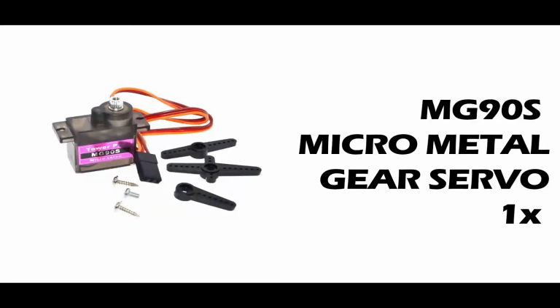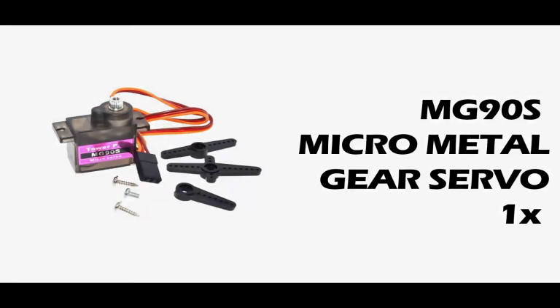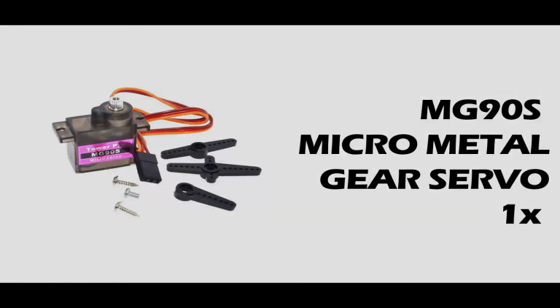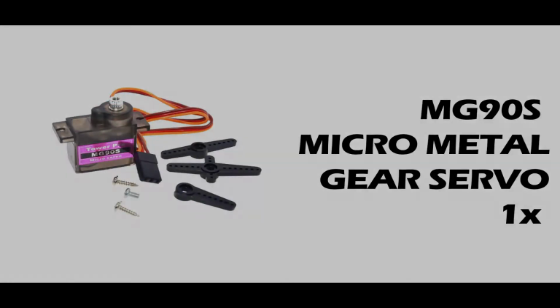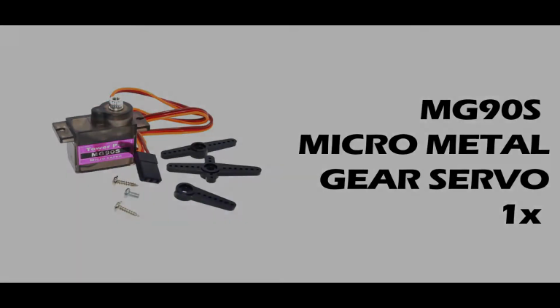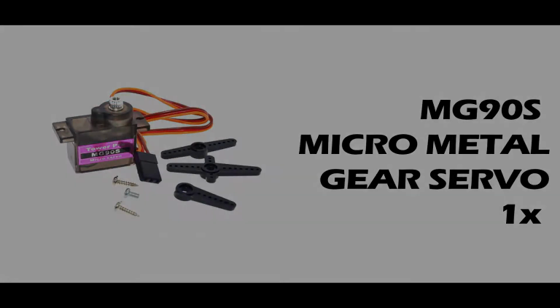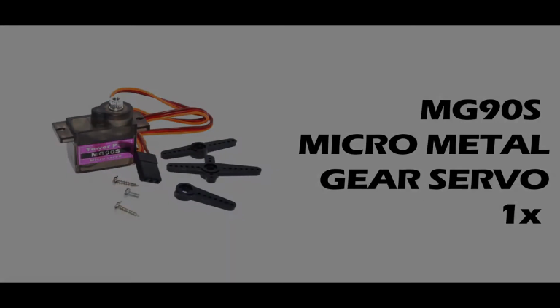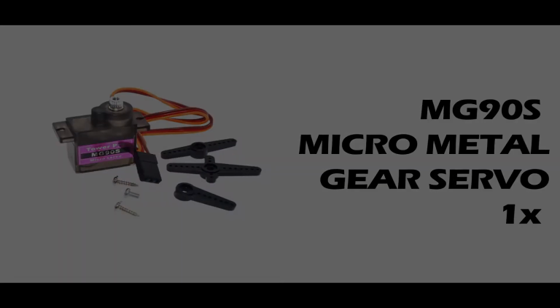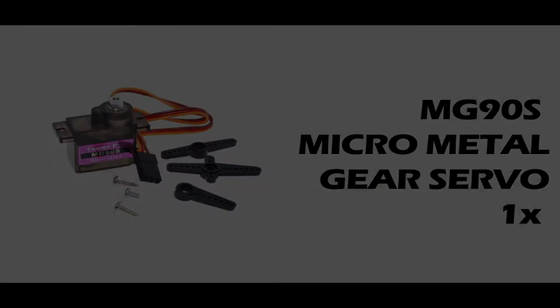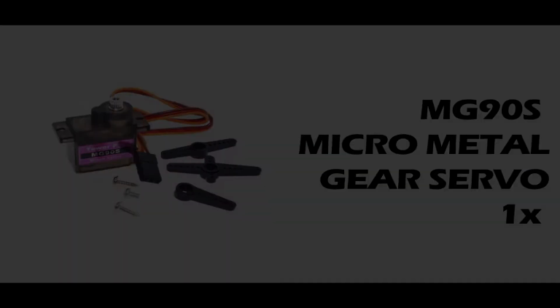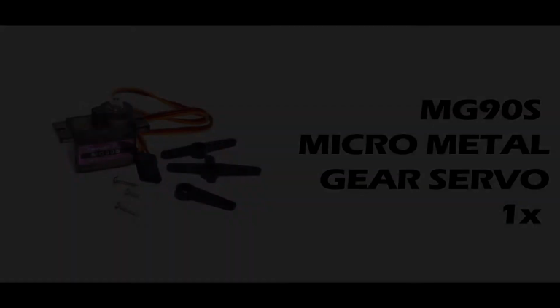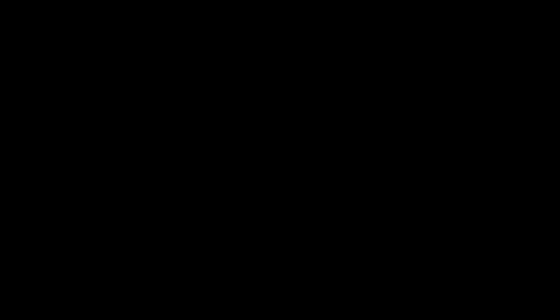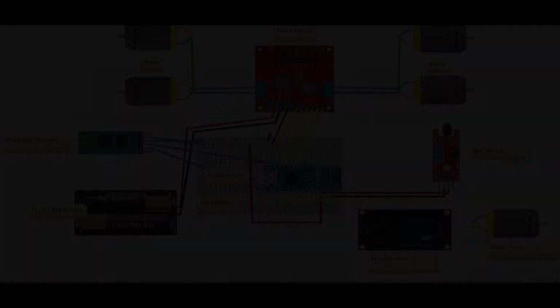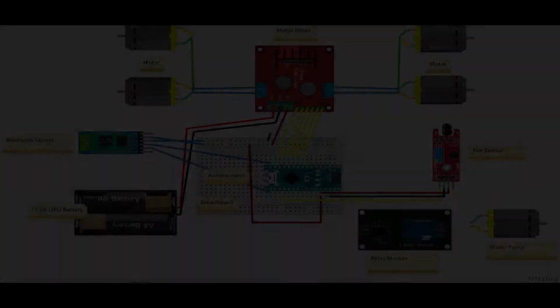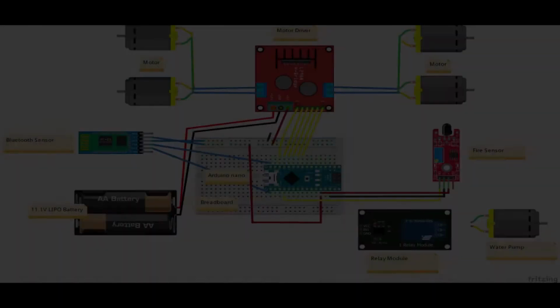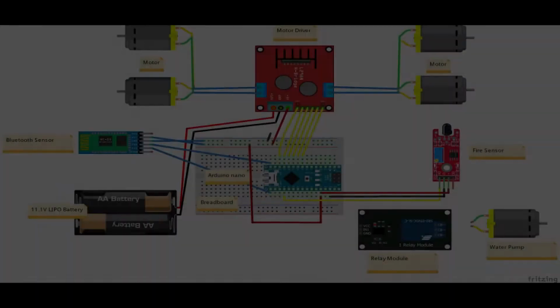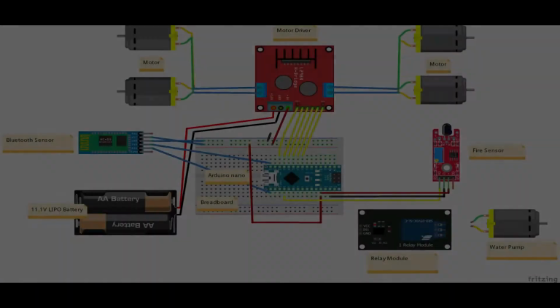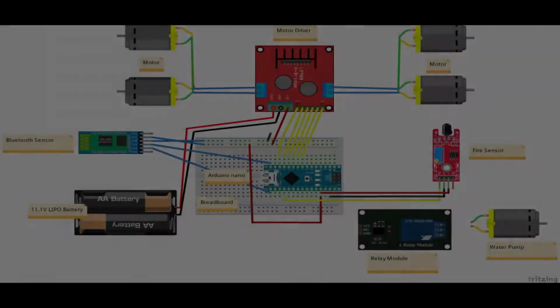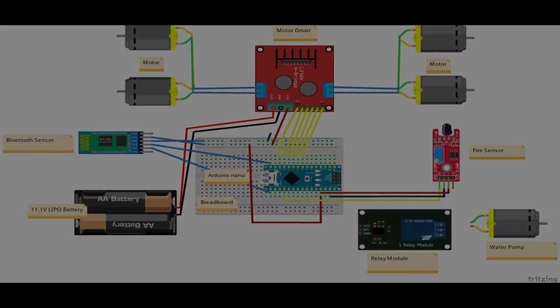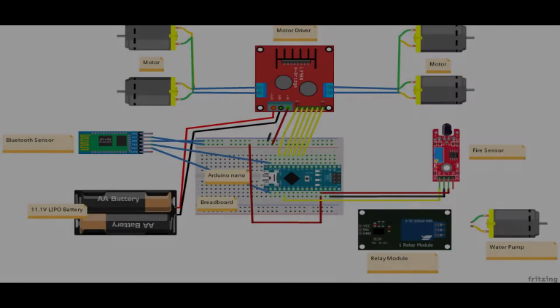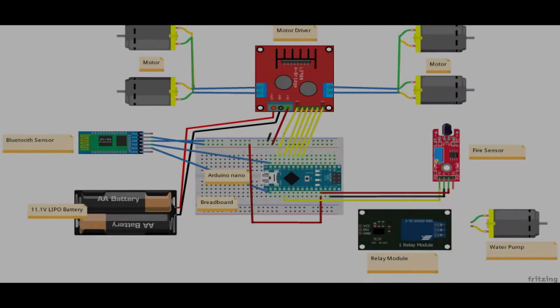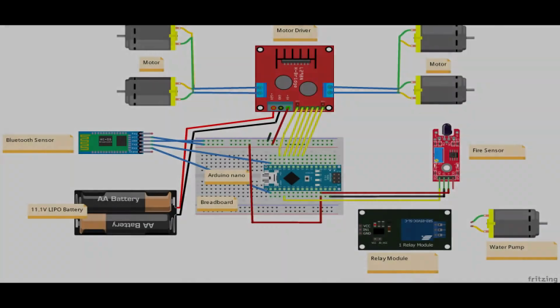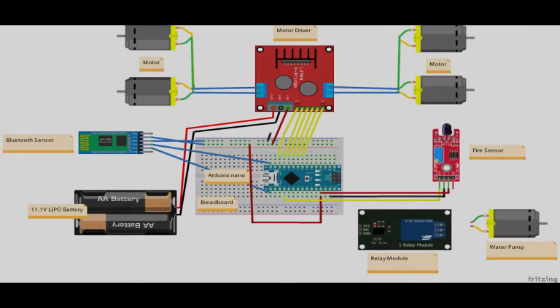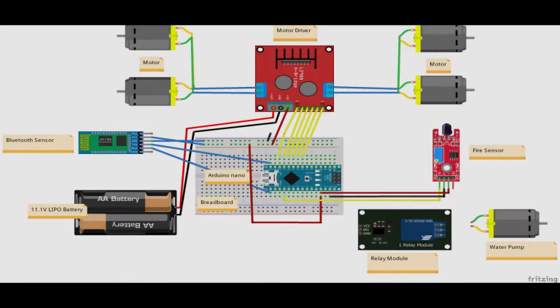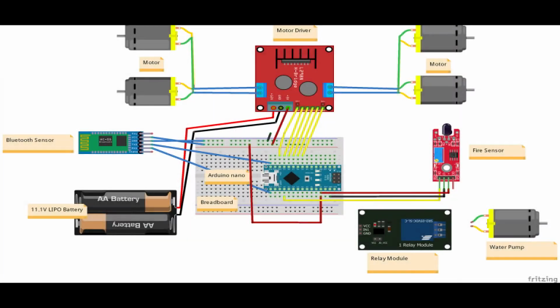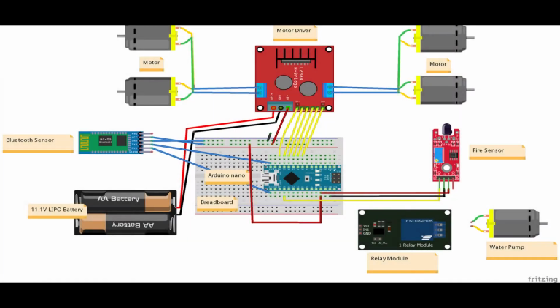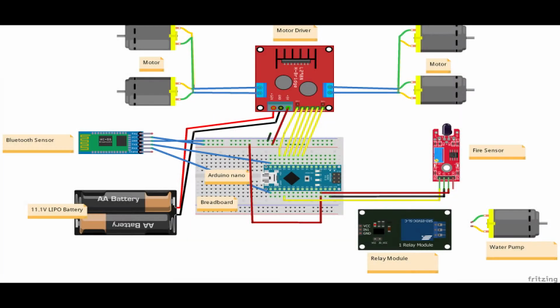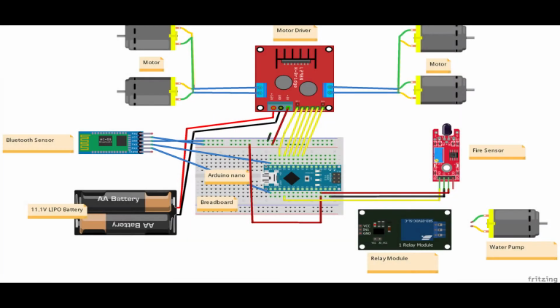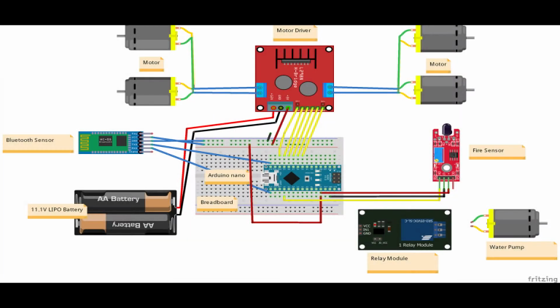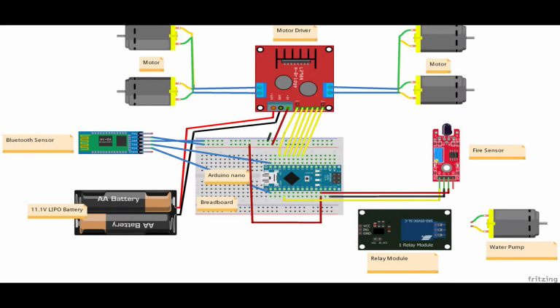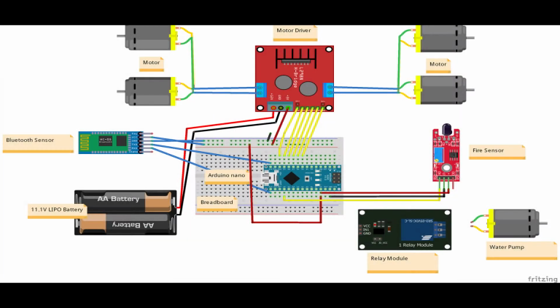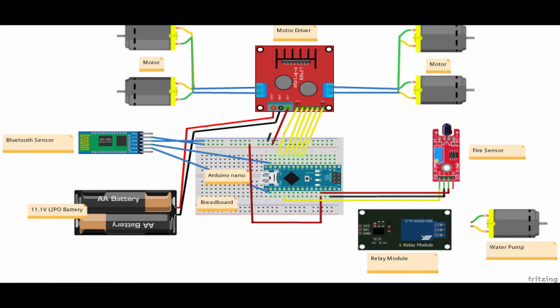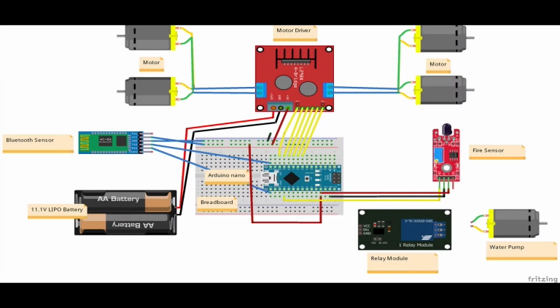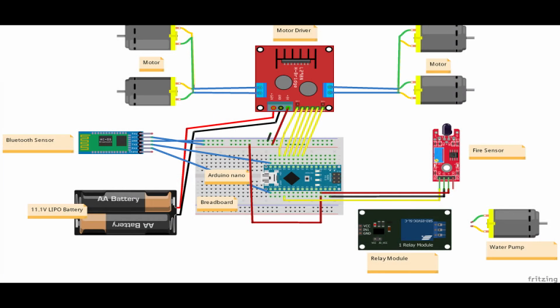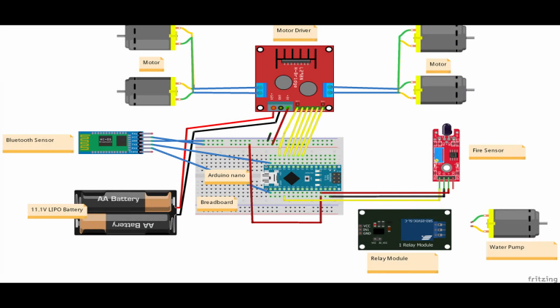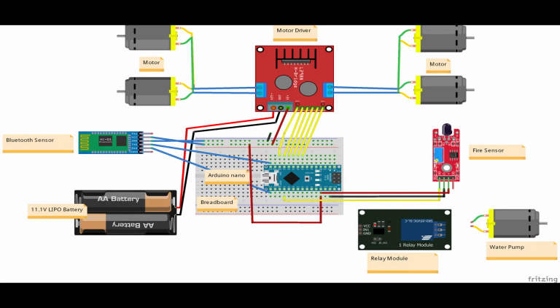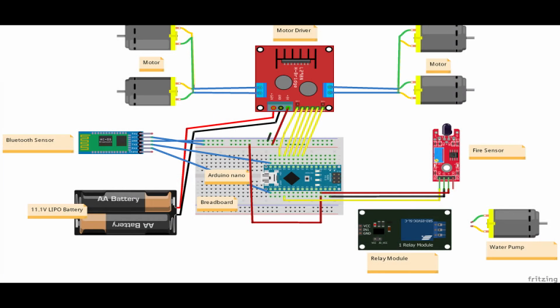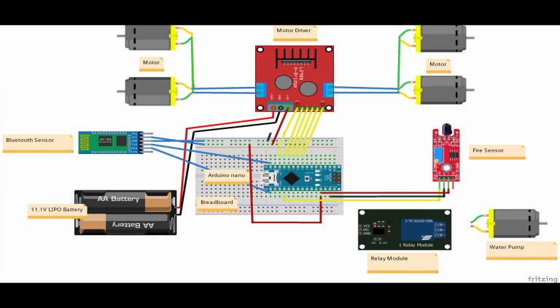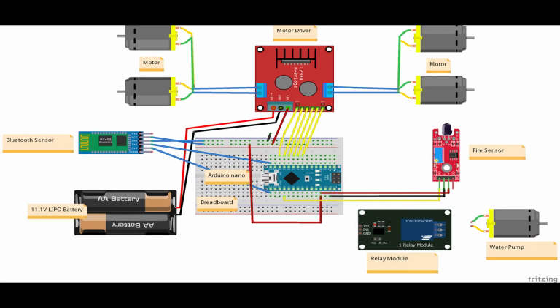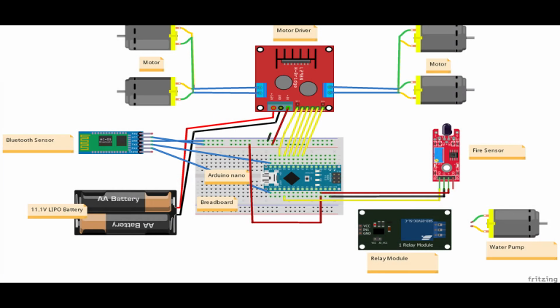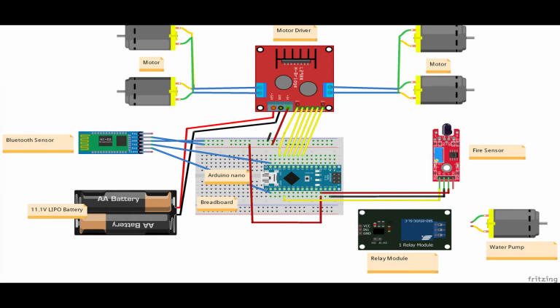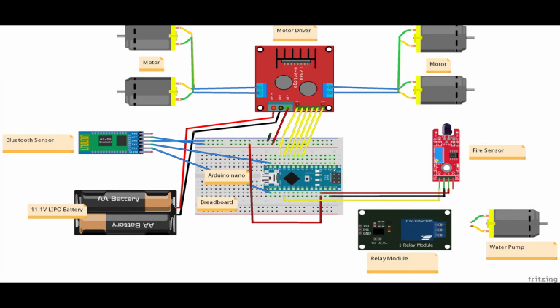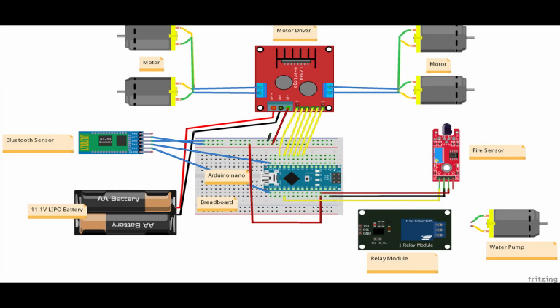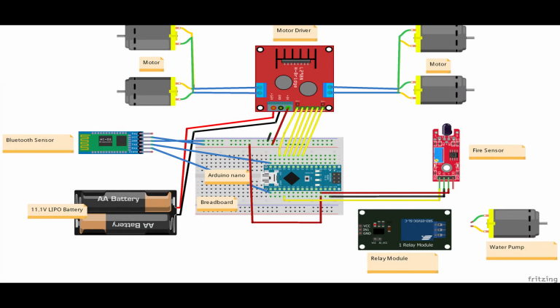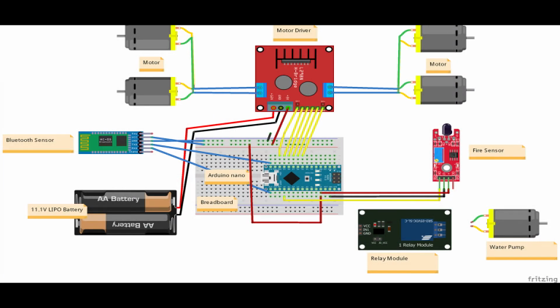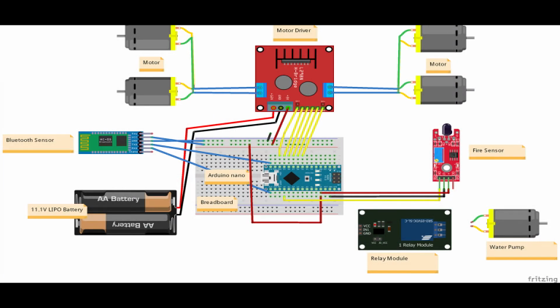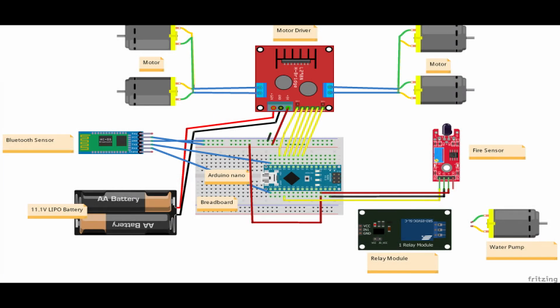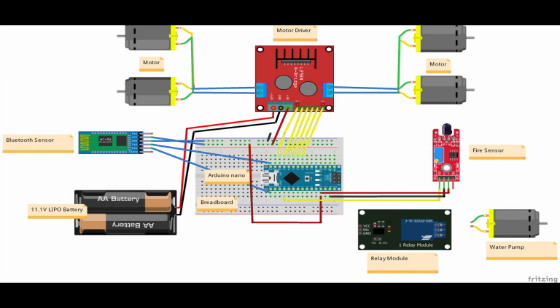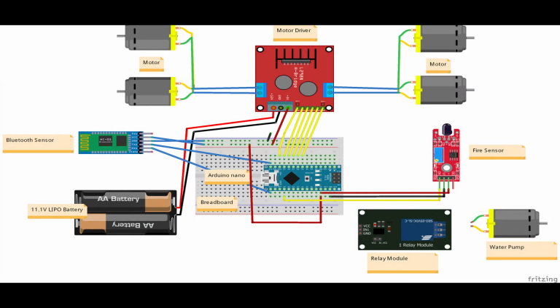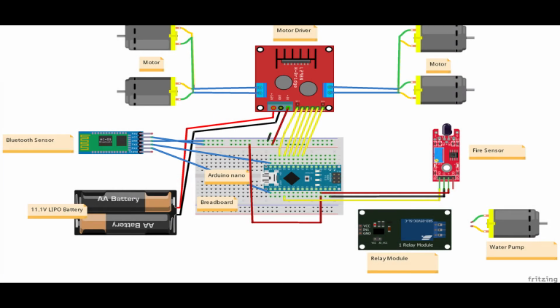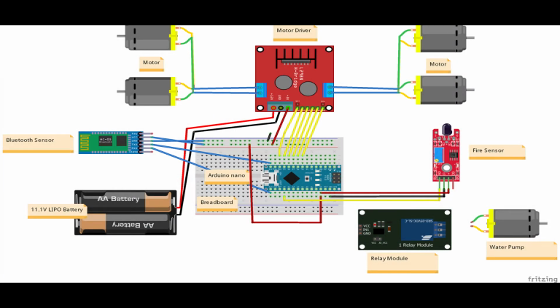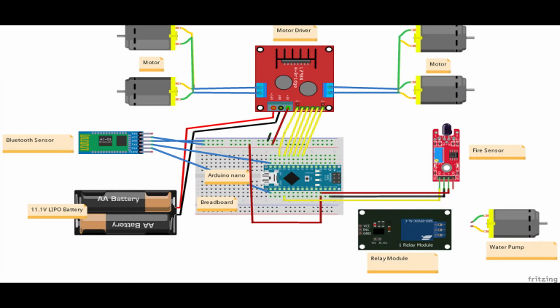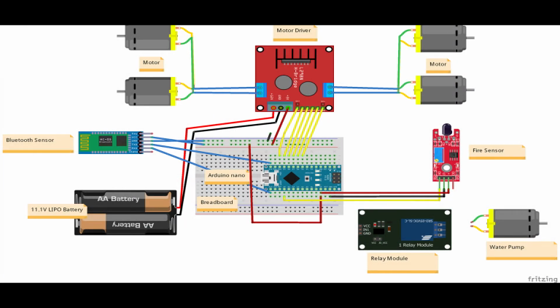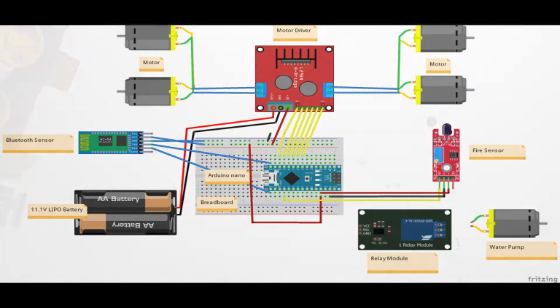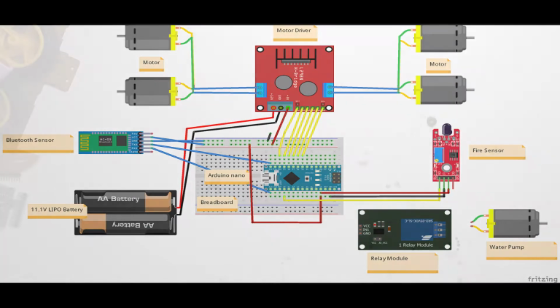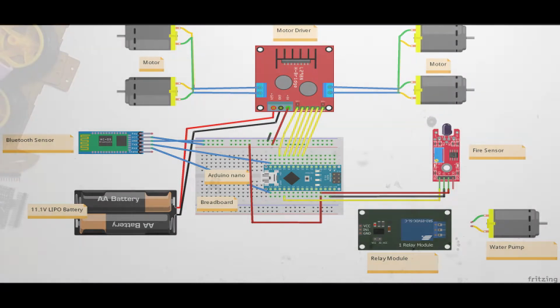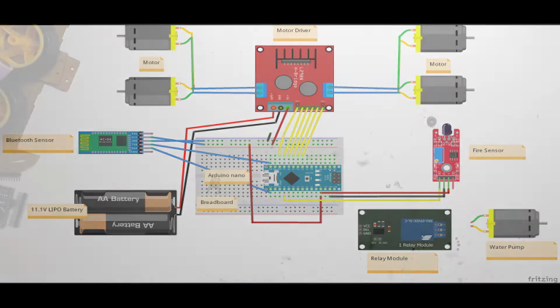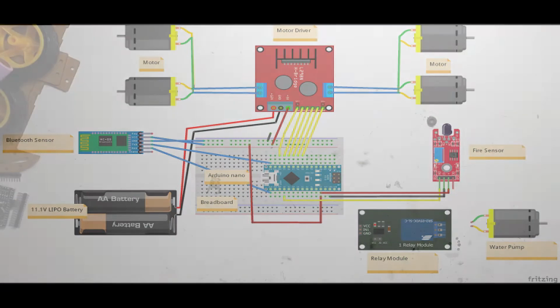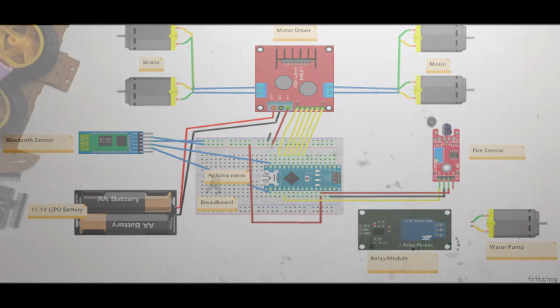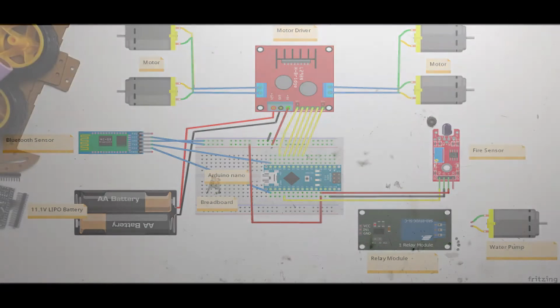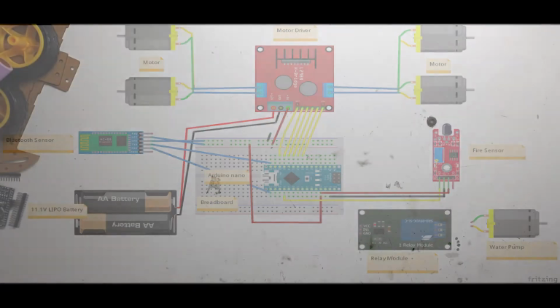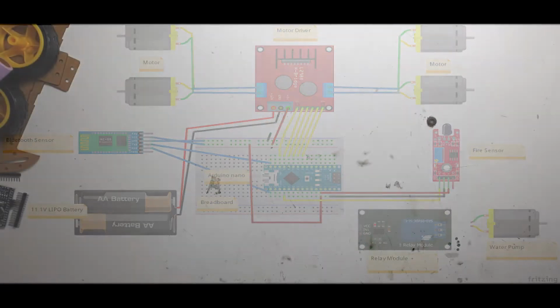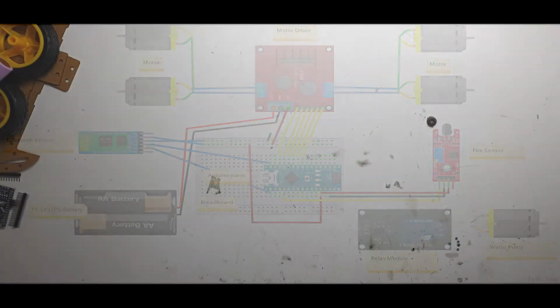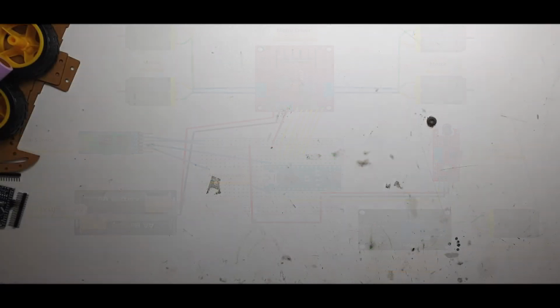This is the circuit diagram. Now I'll connect everything by following this diagram.